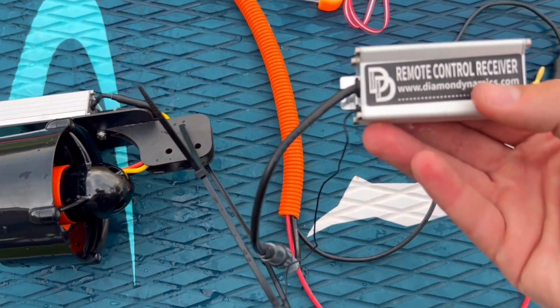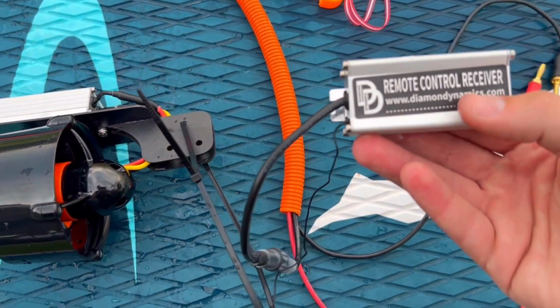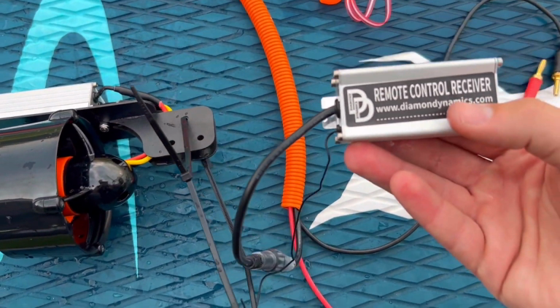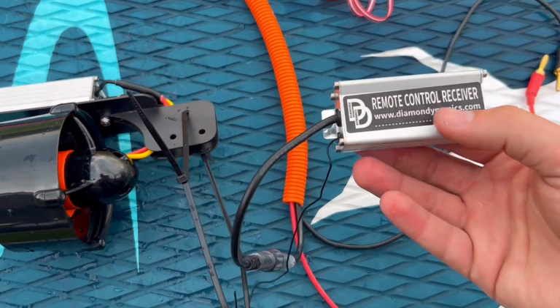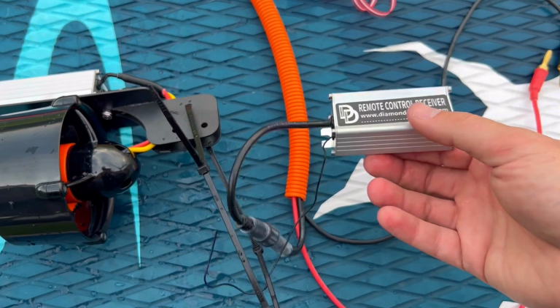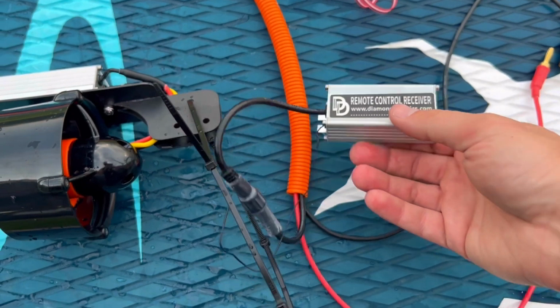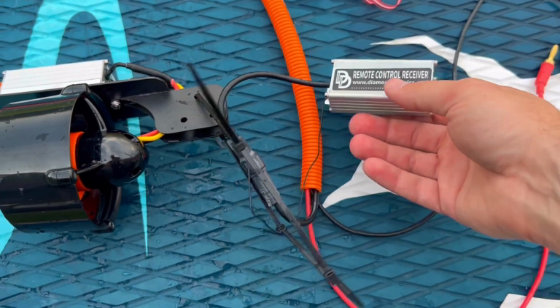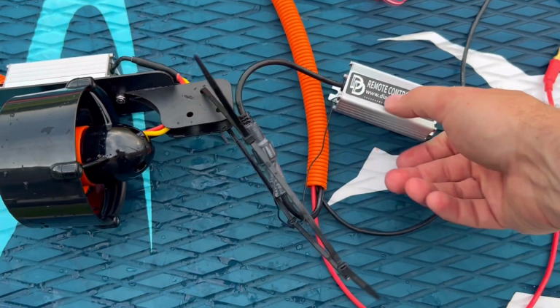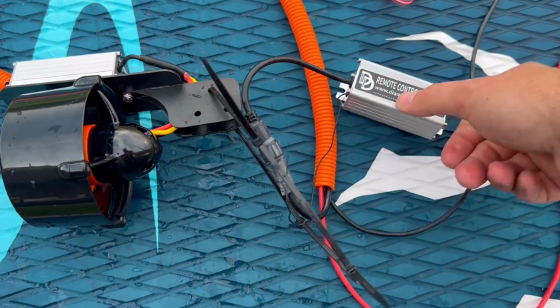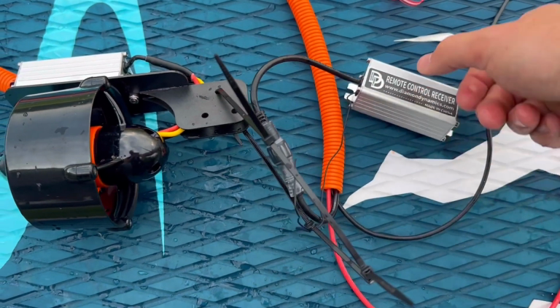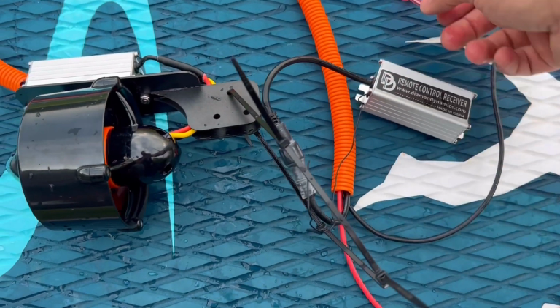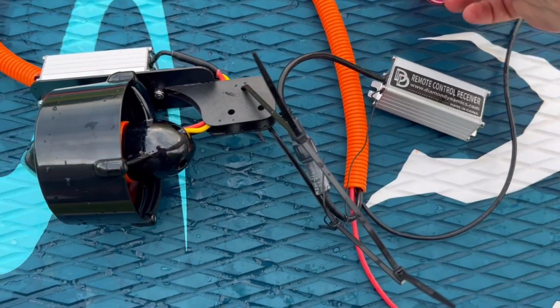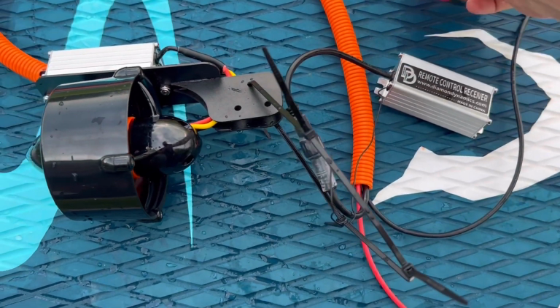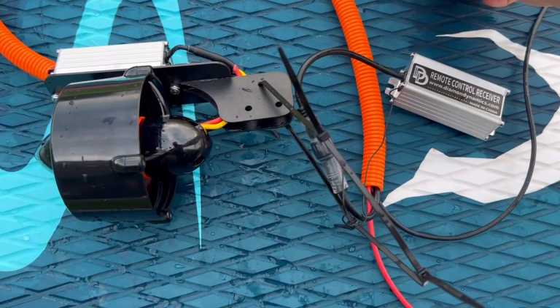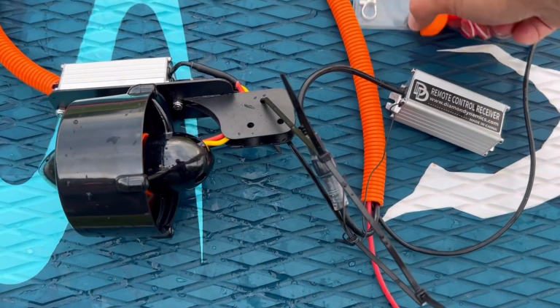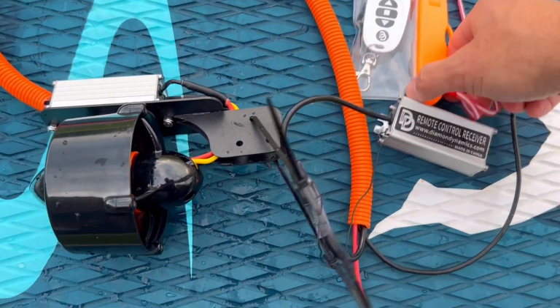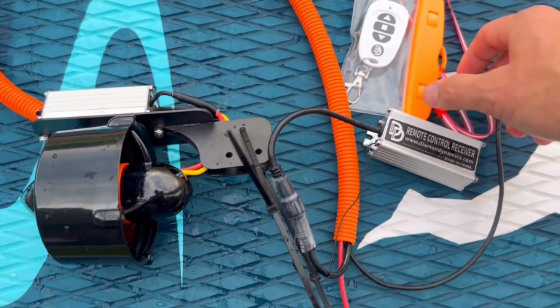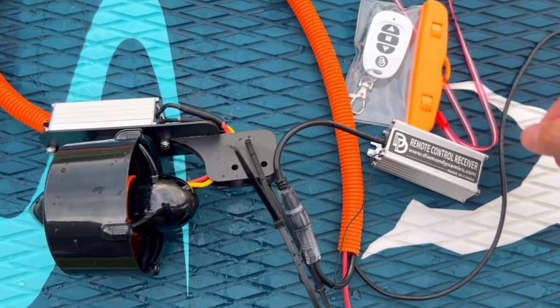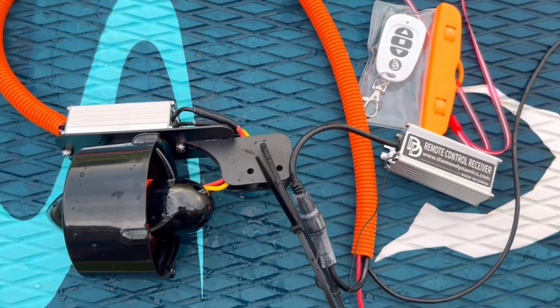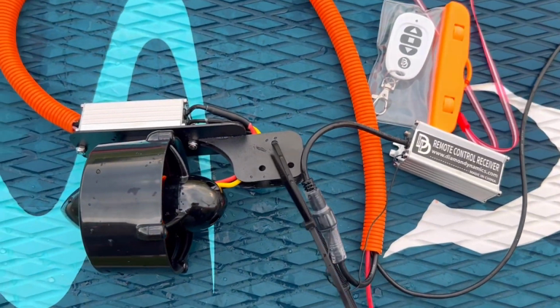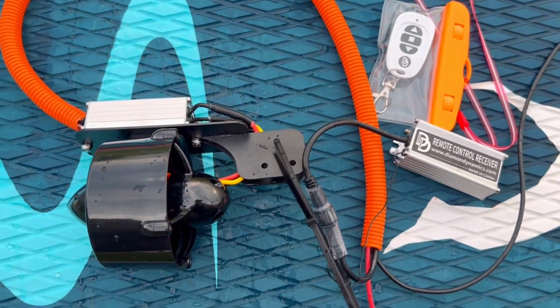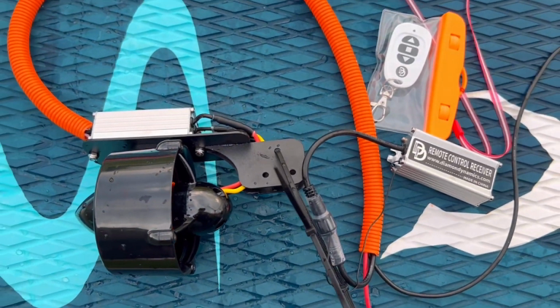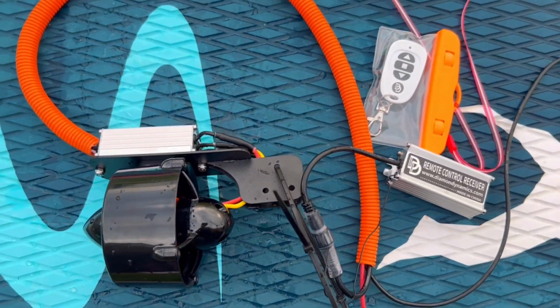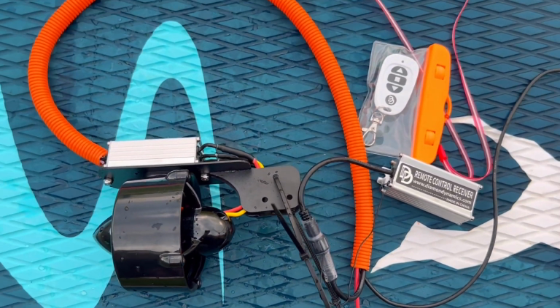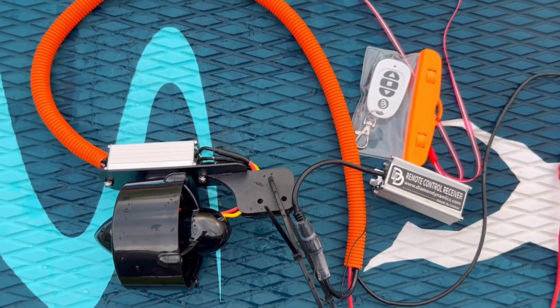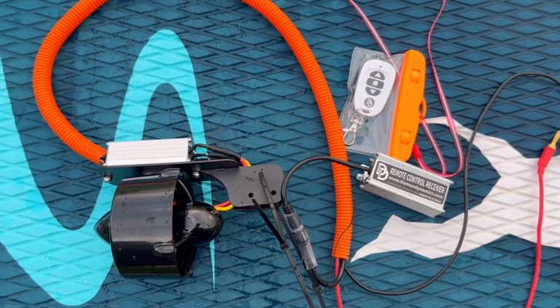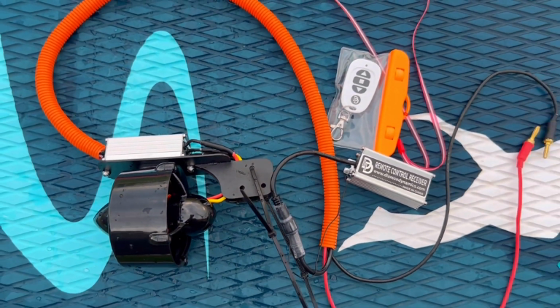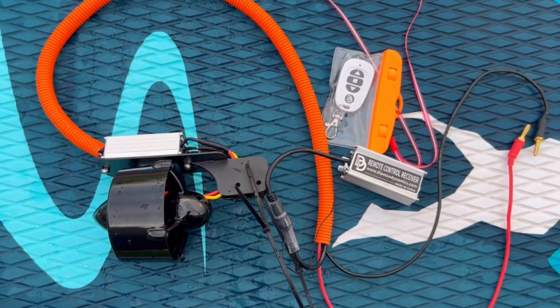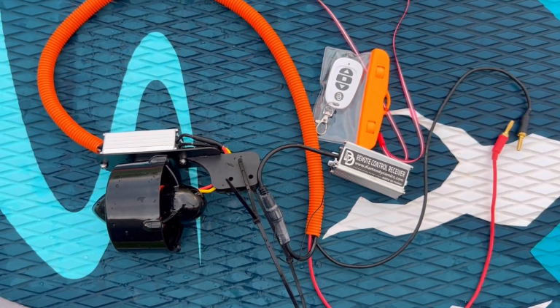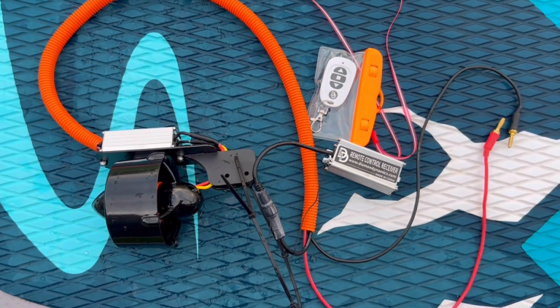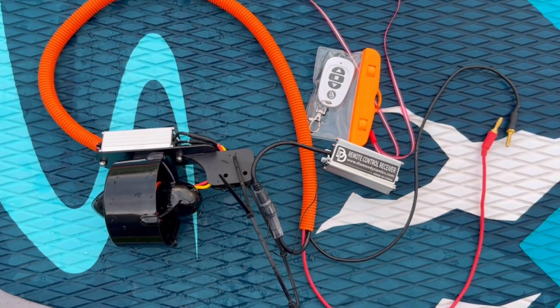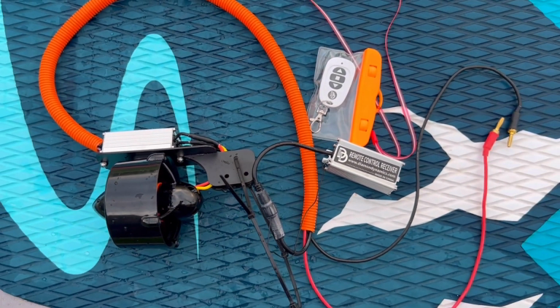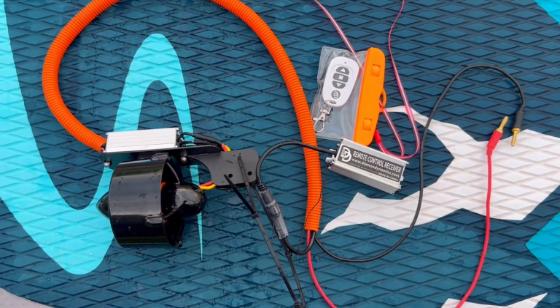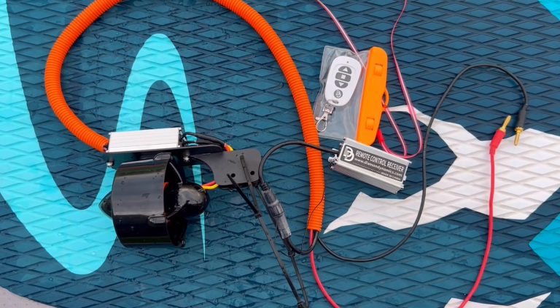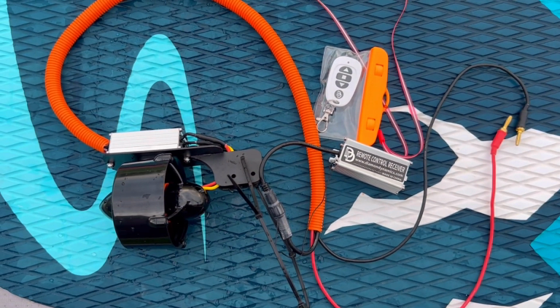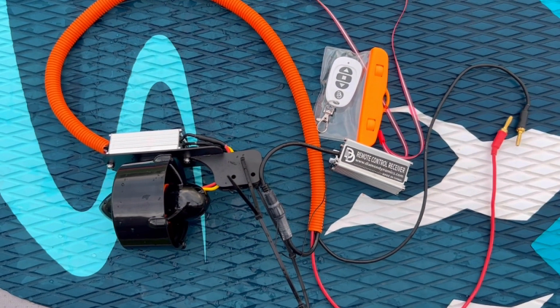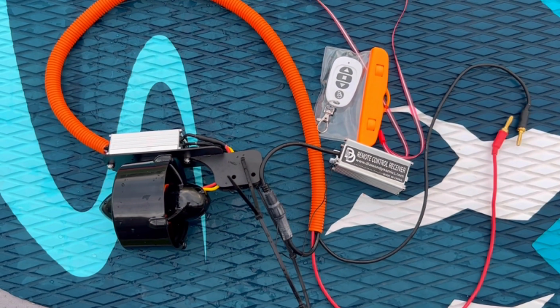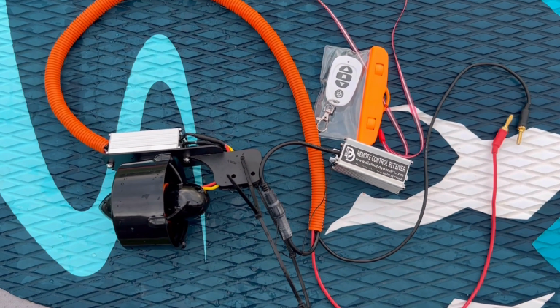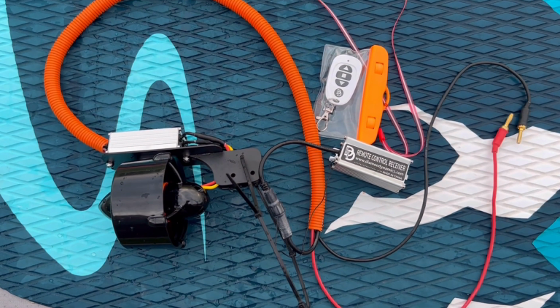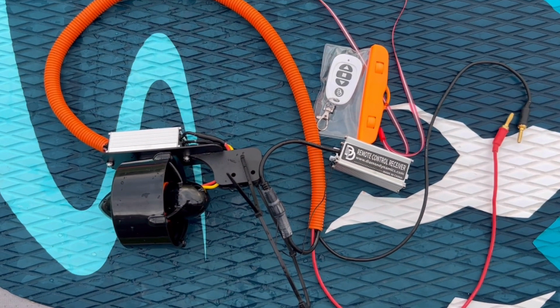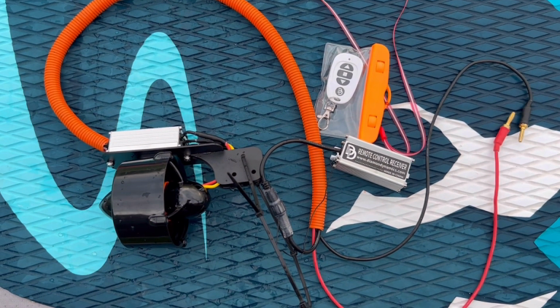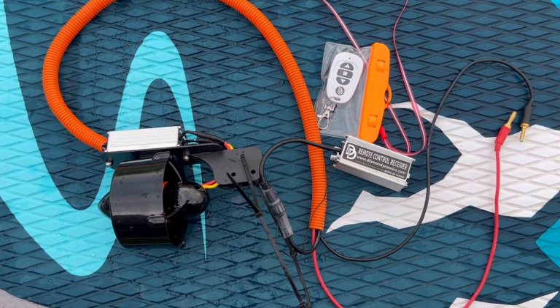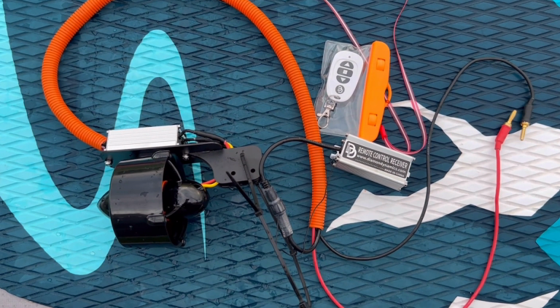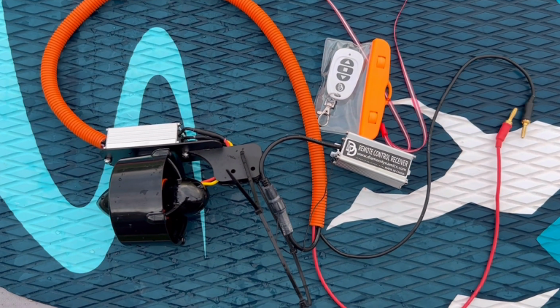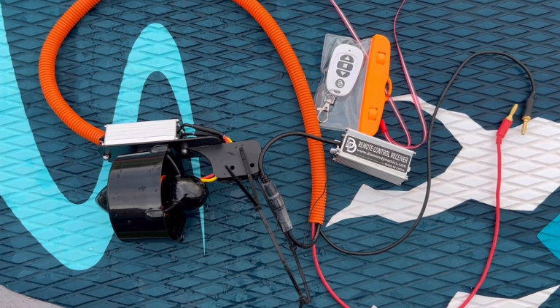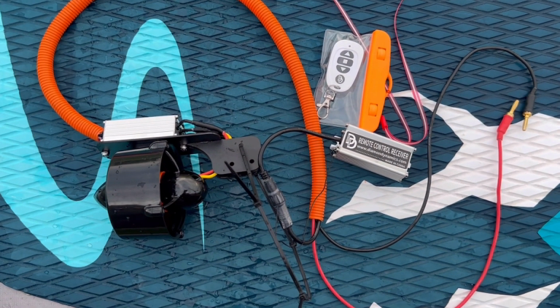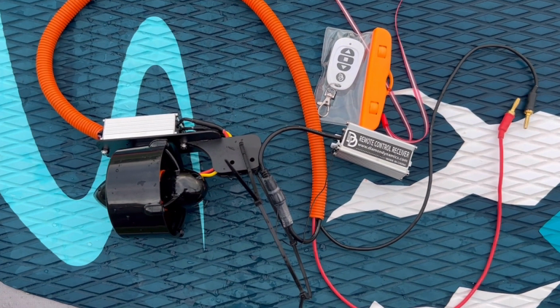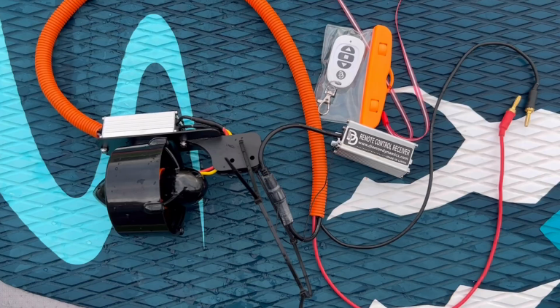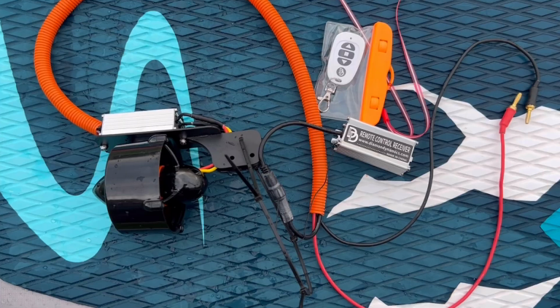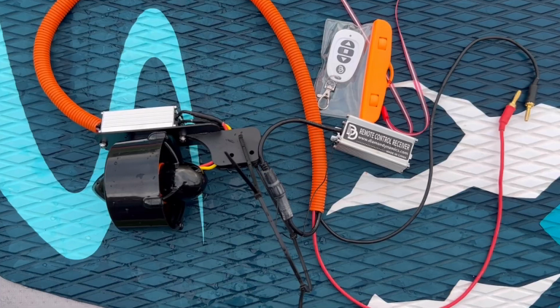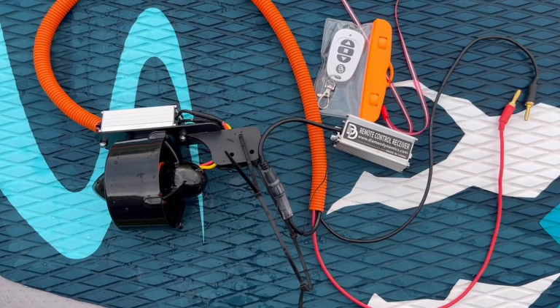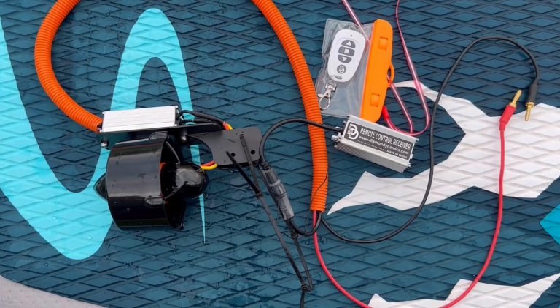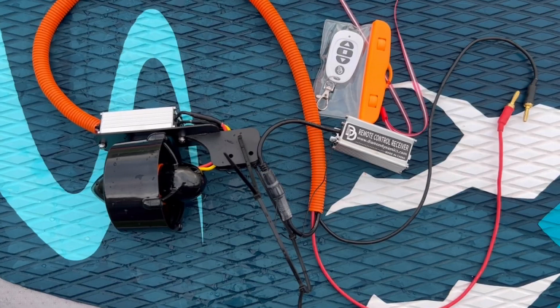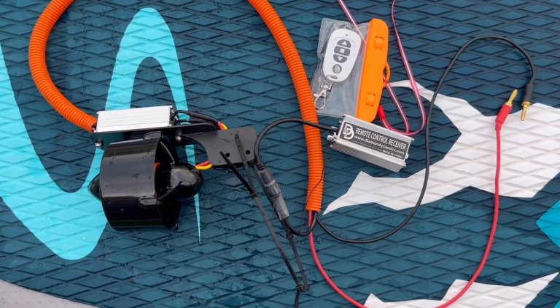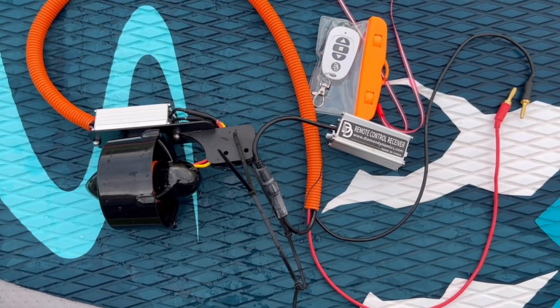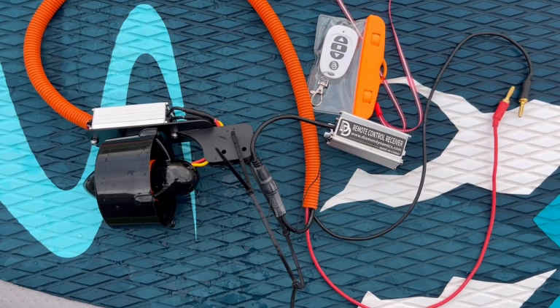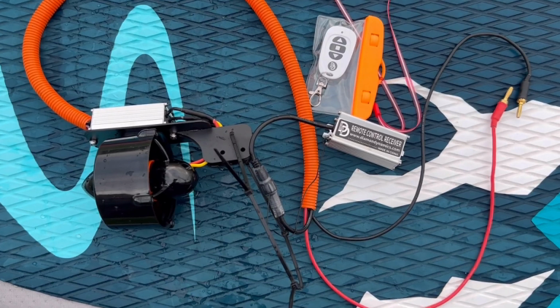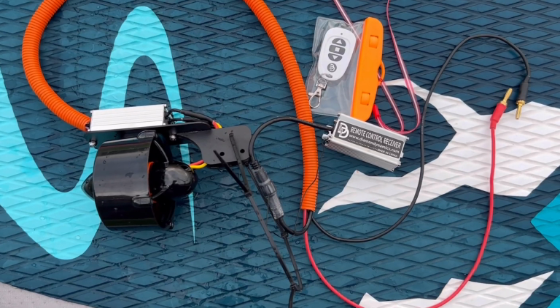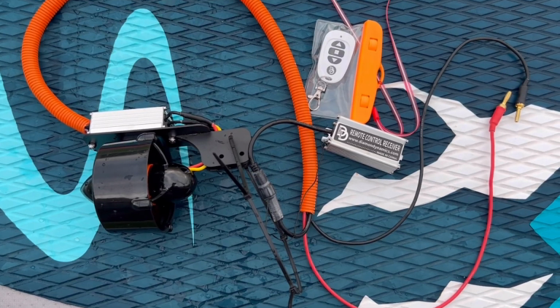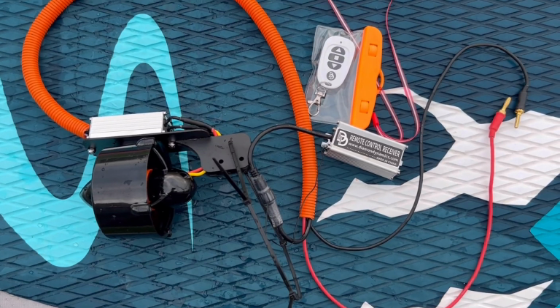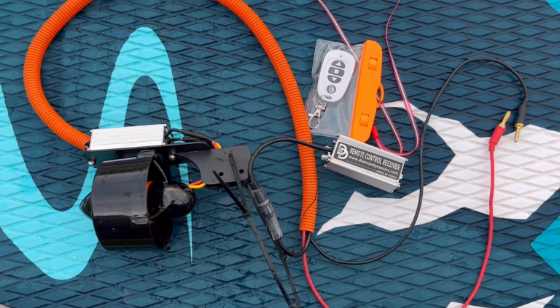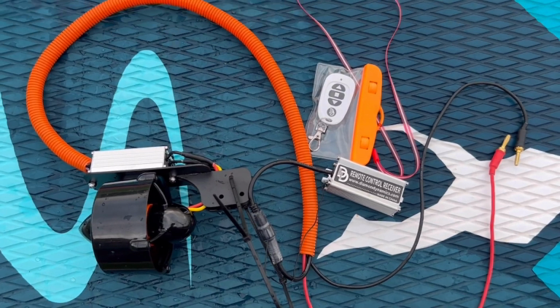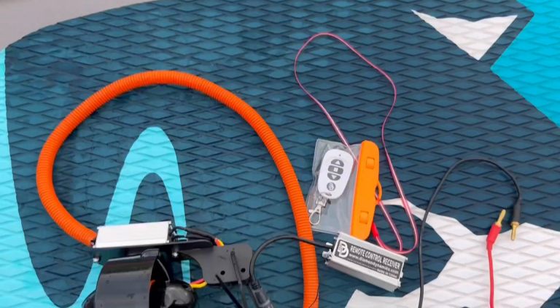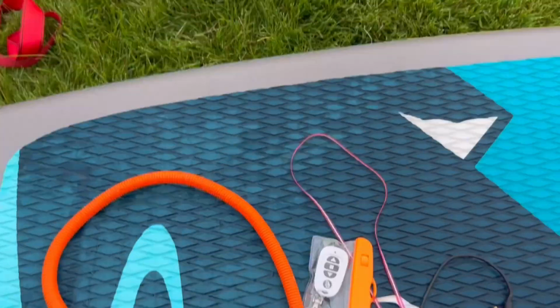Thanks for checking out the Diamond Dynamics Thruster. This is a great addition to your paddleboard to really take it up to the next level and have a lot of fun this summer.